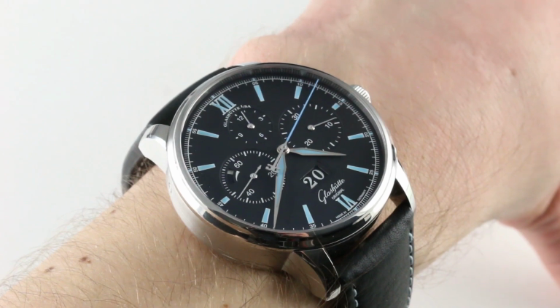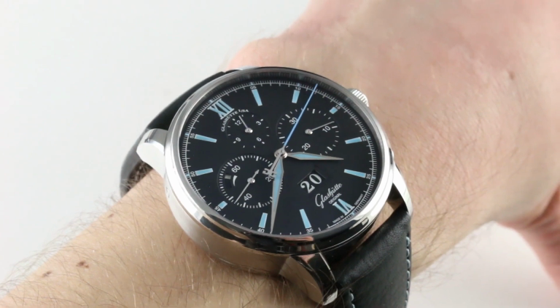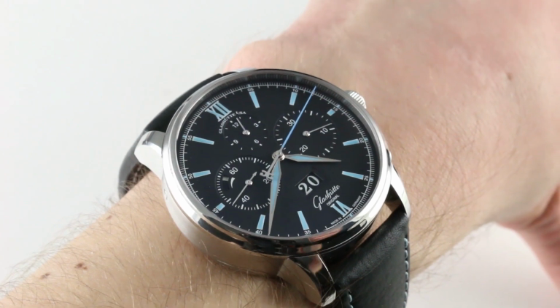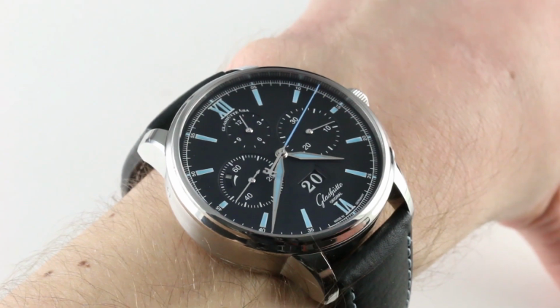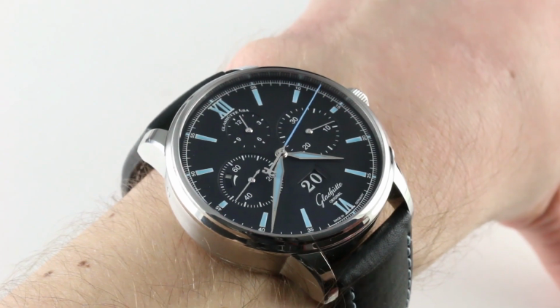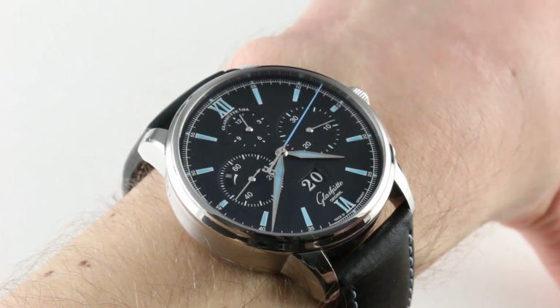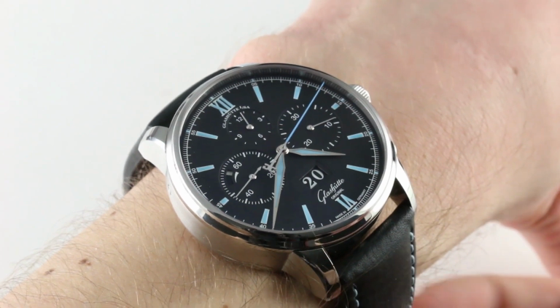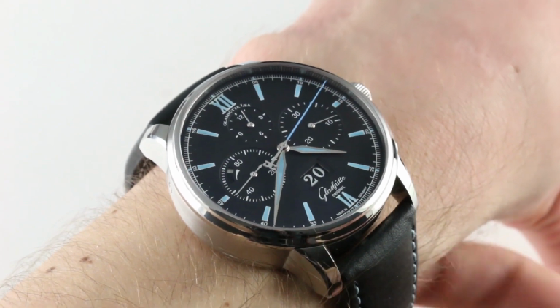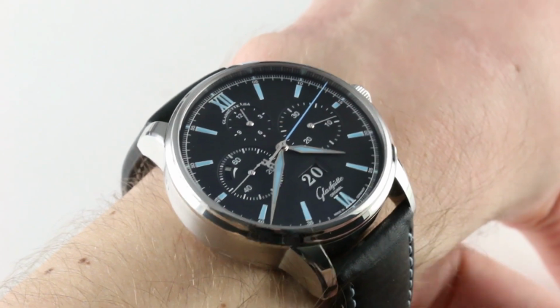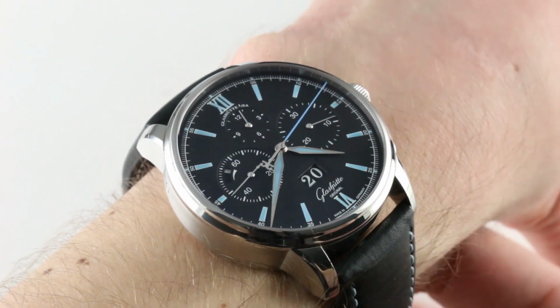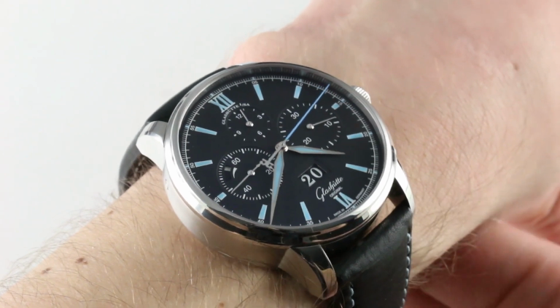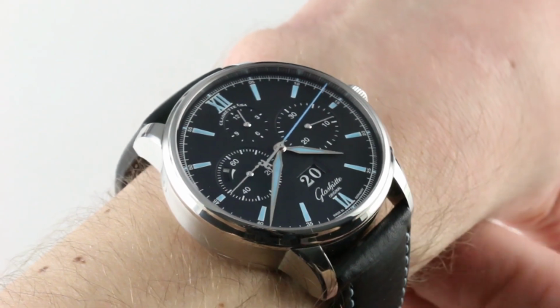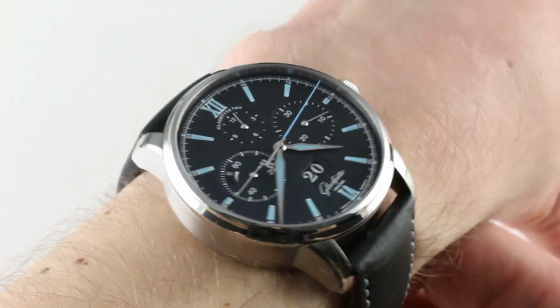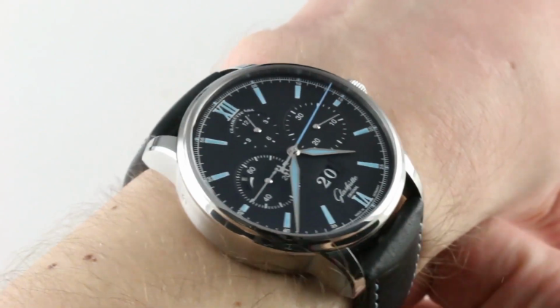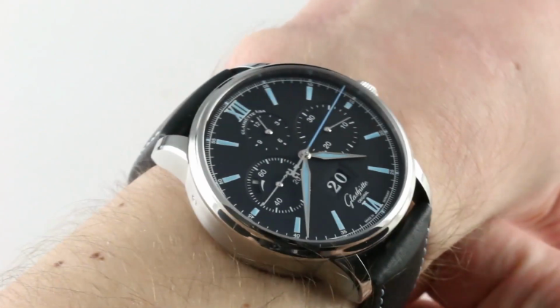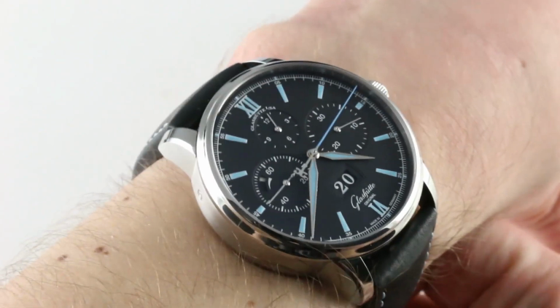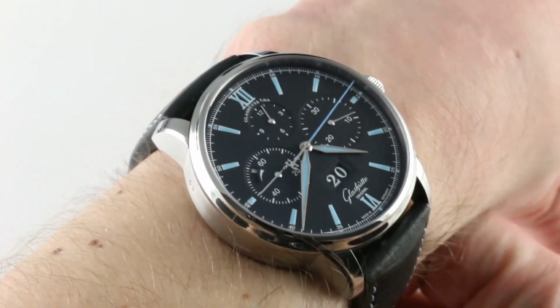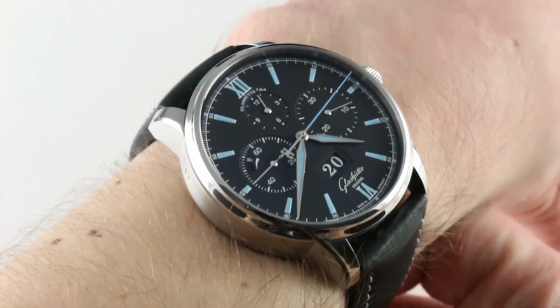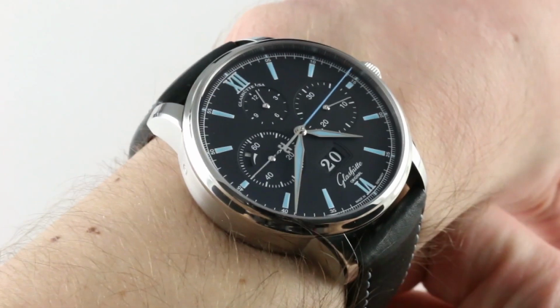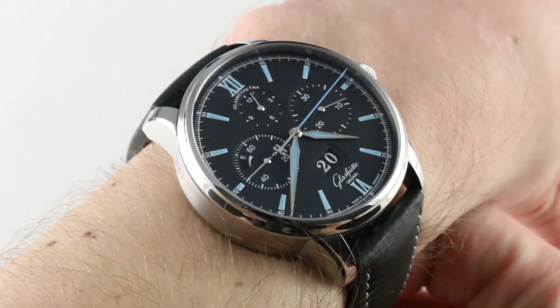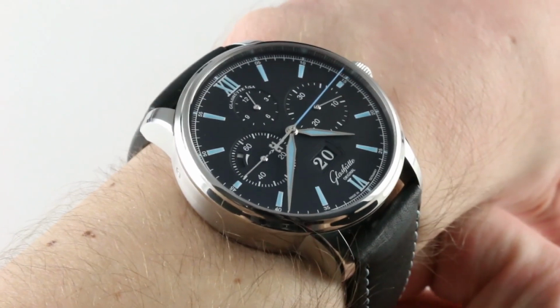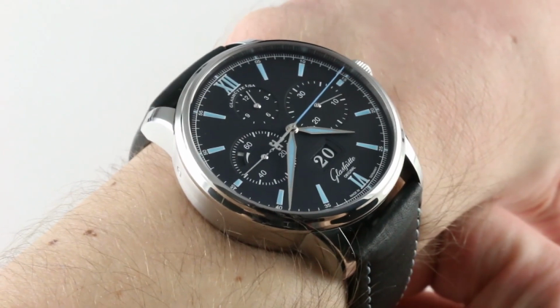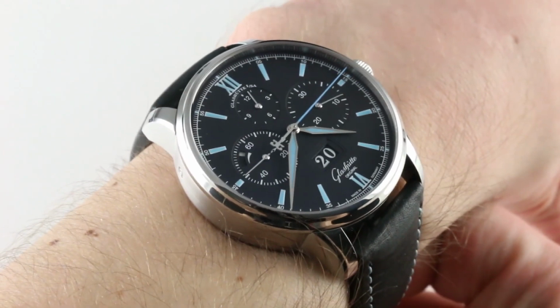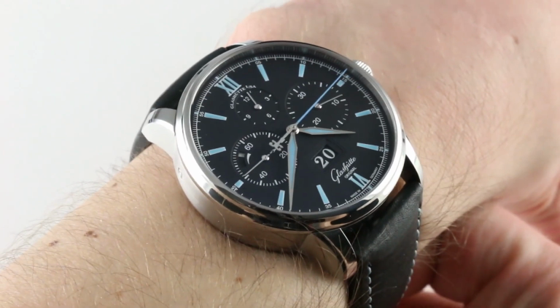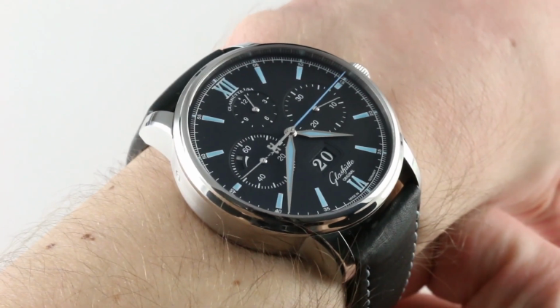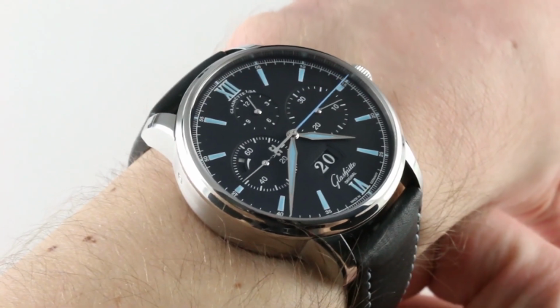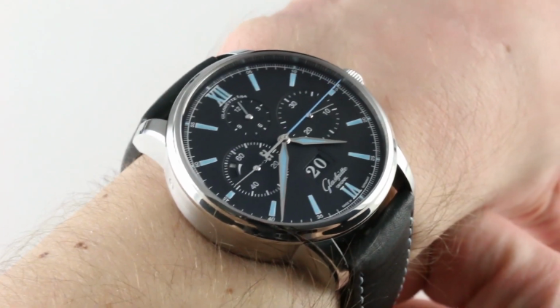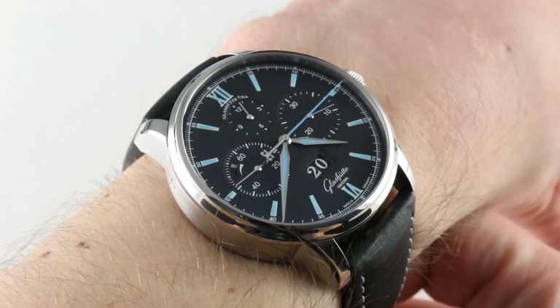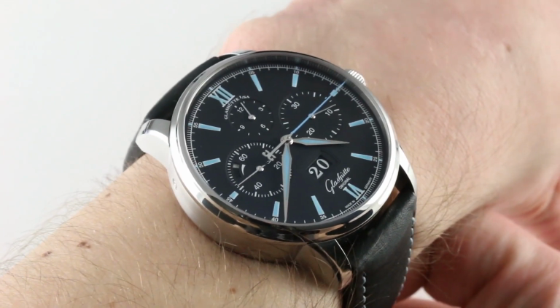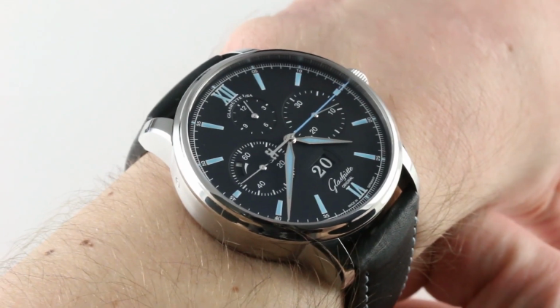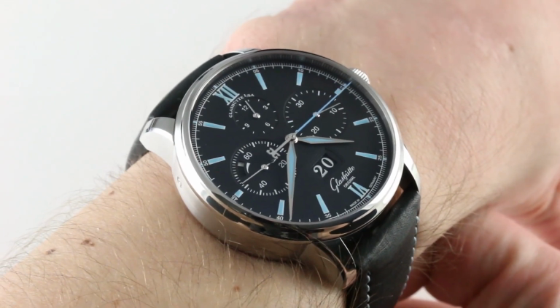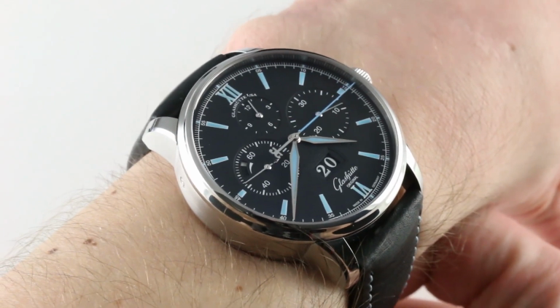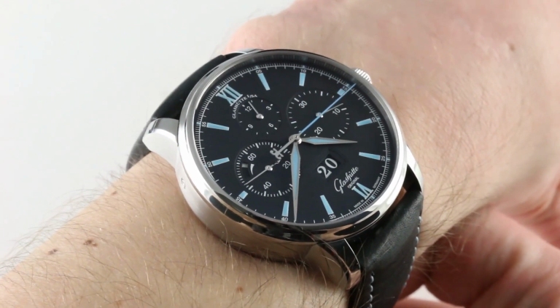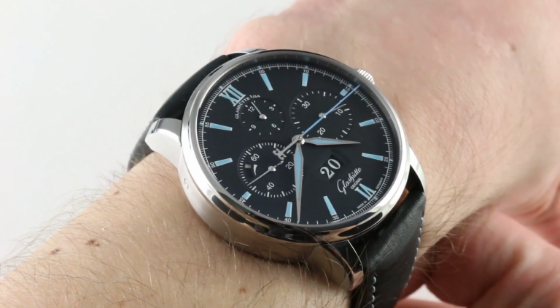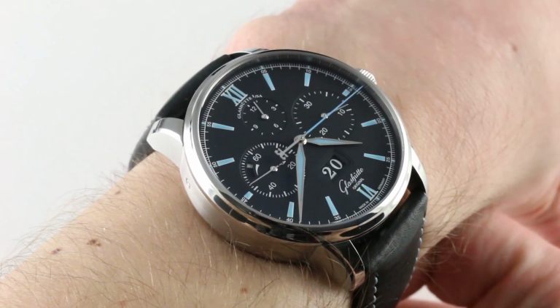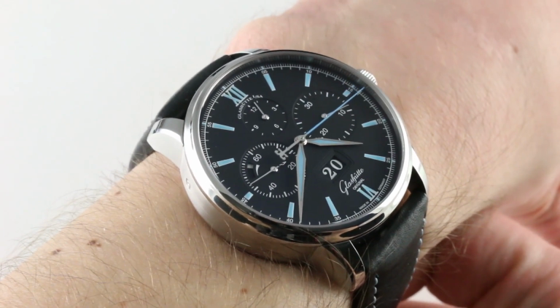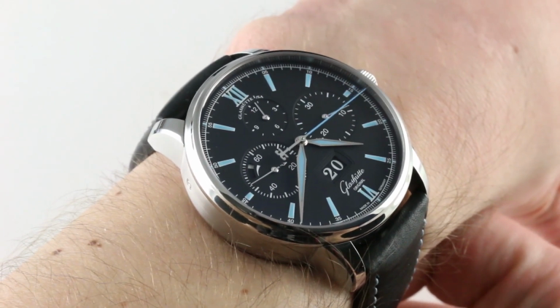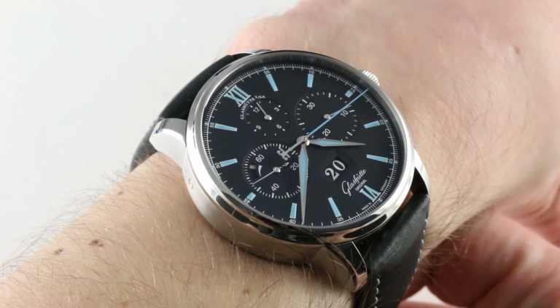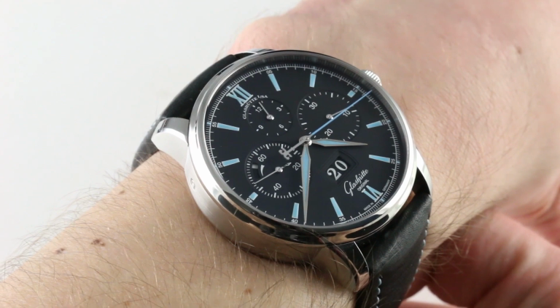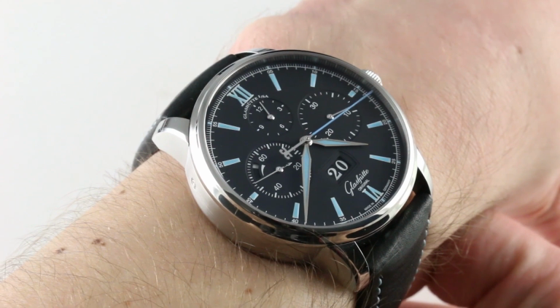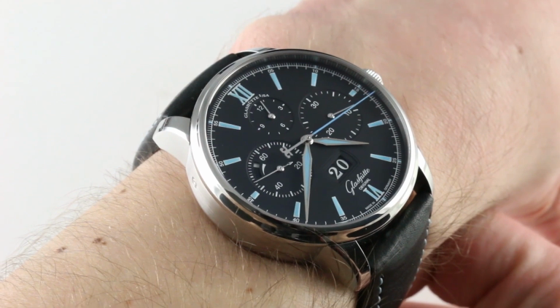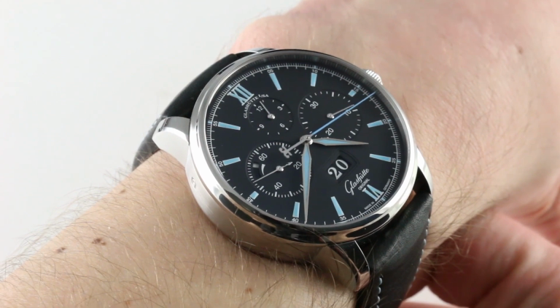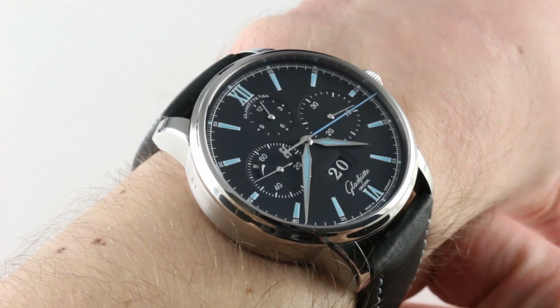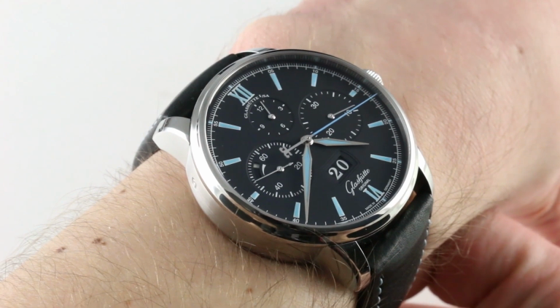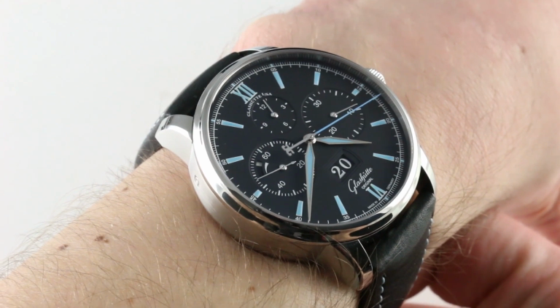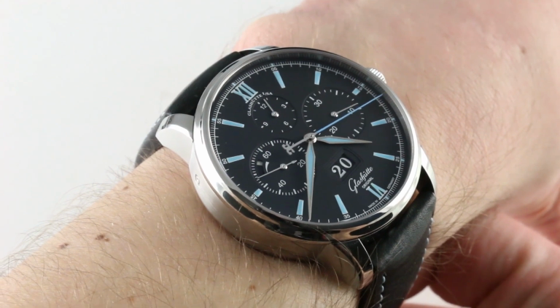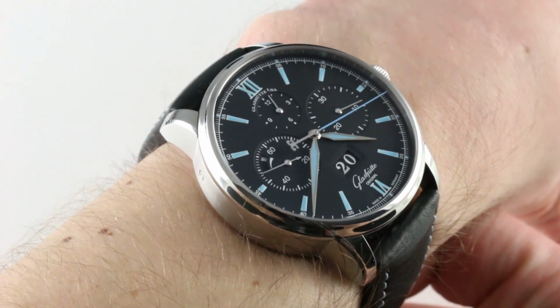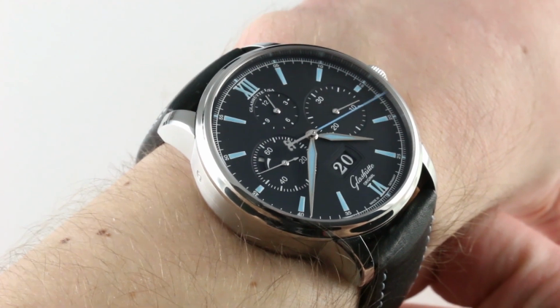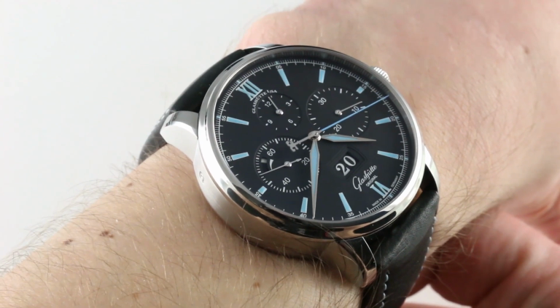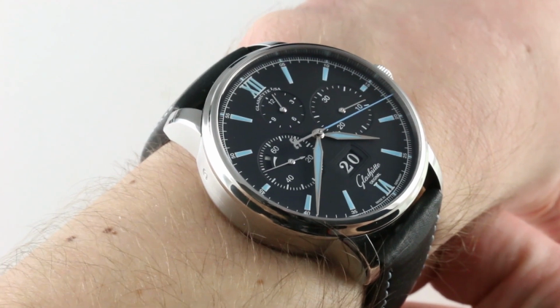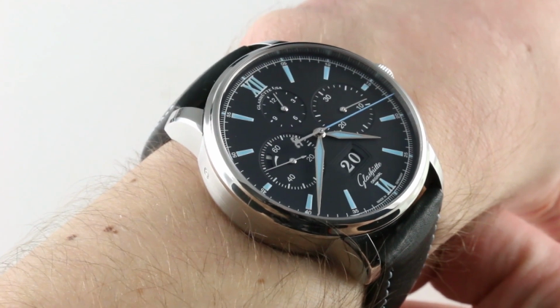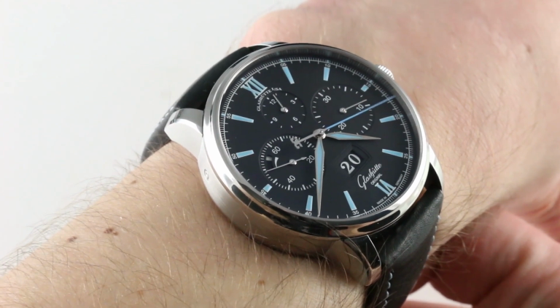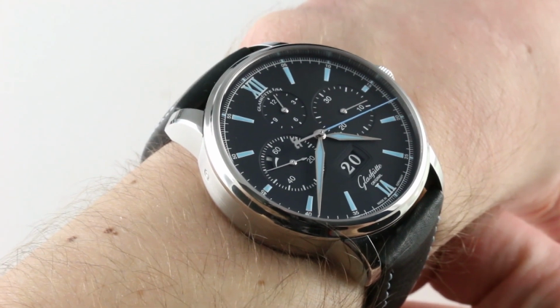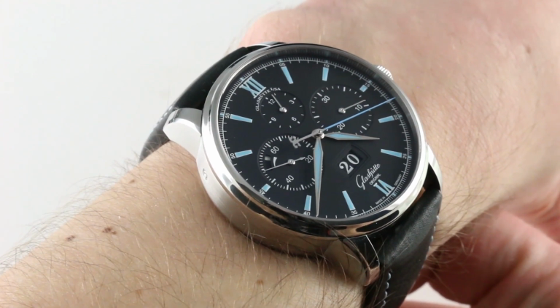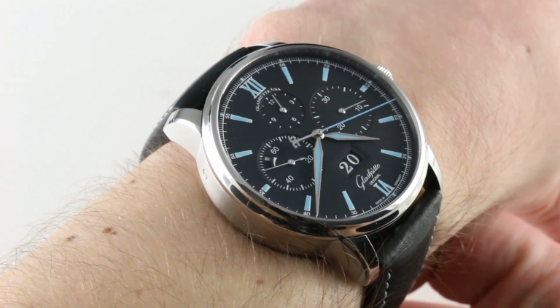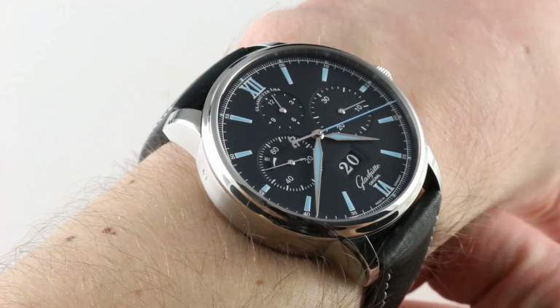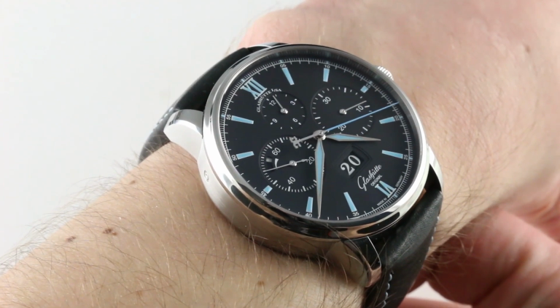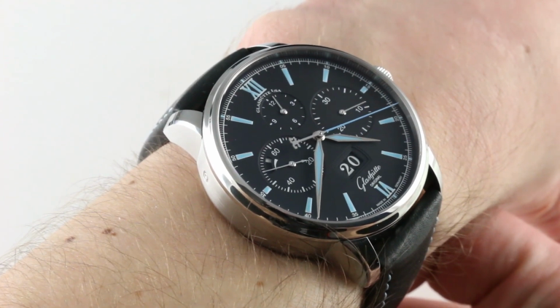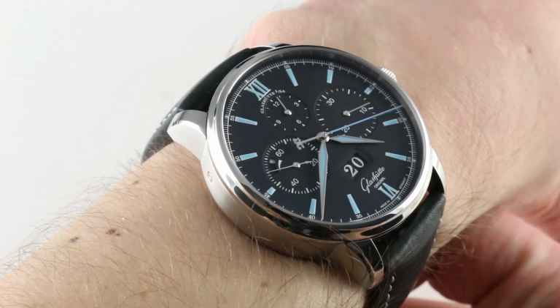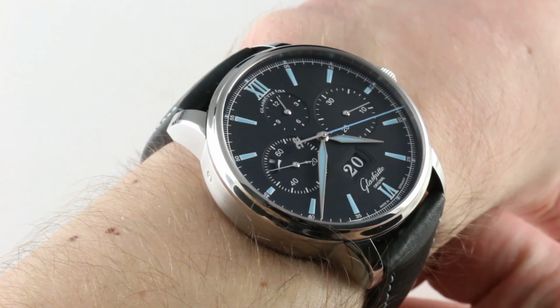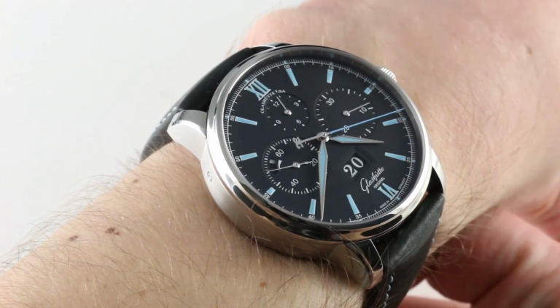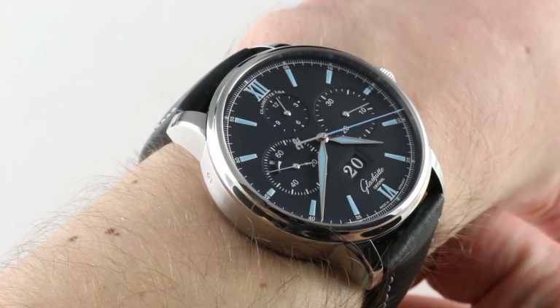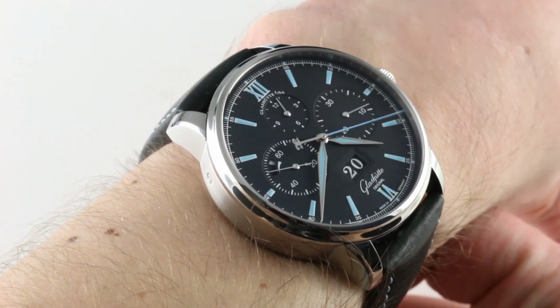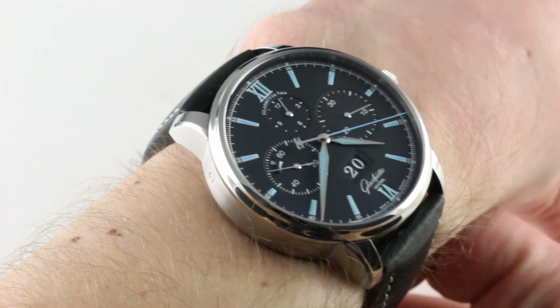Hi, I'm Tim. Welcome to our channel, and thanks for logging on. Today we're discussing the Glashütte Original Senator Chronograph Panorama Date.